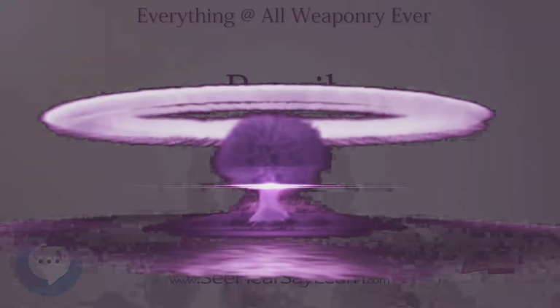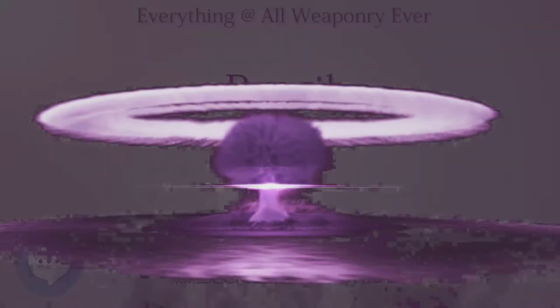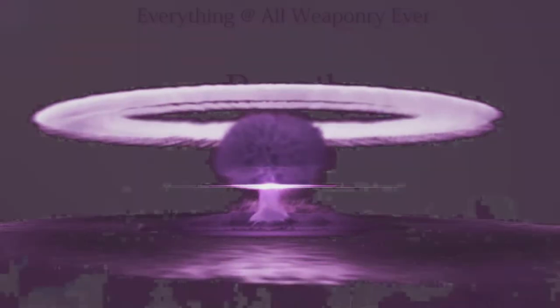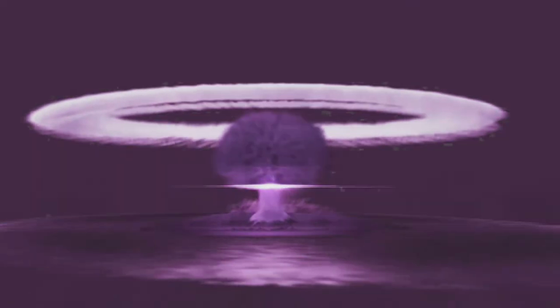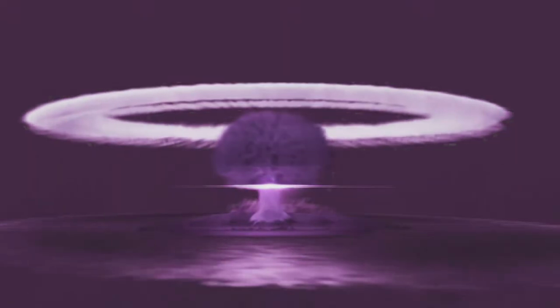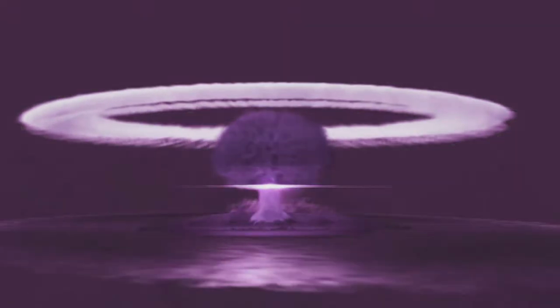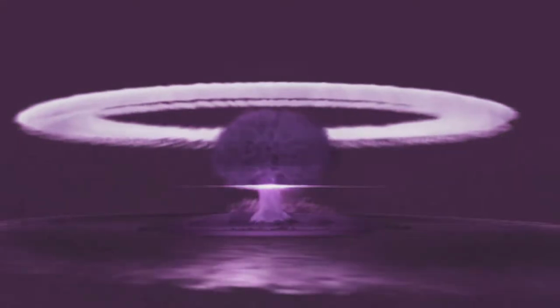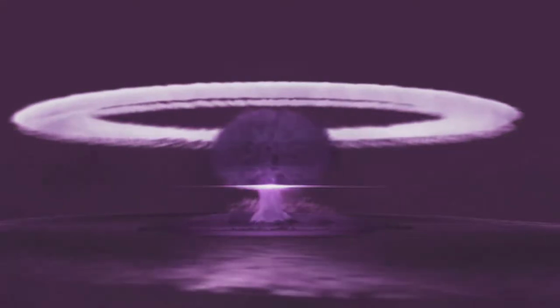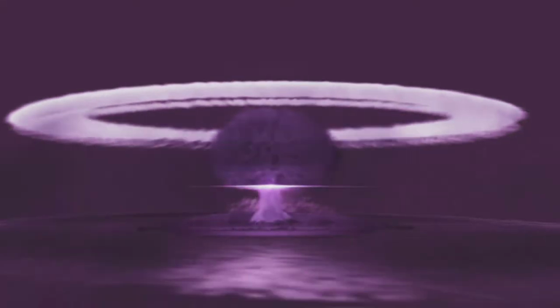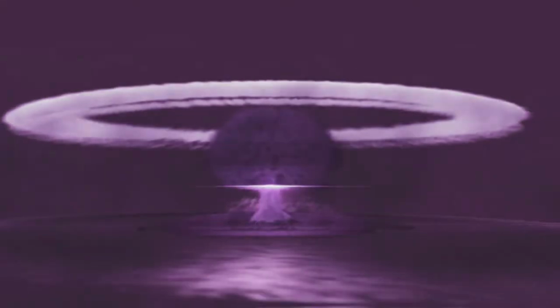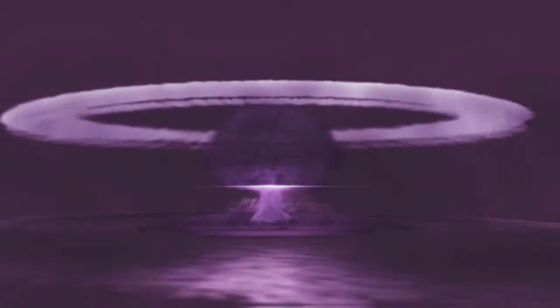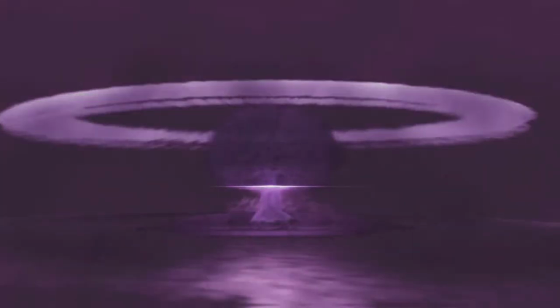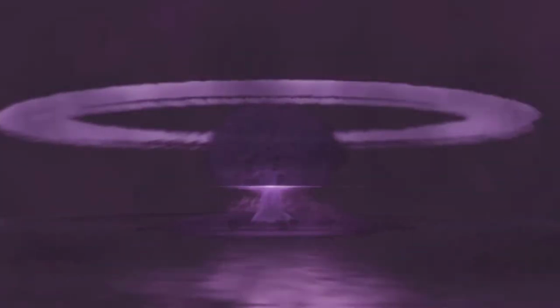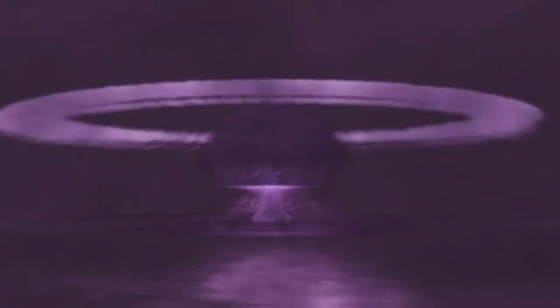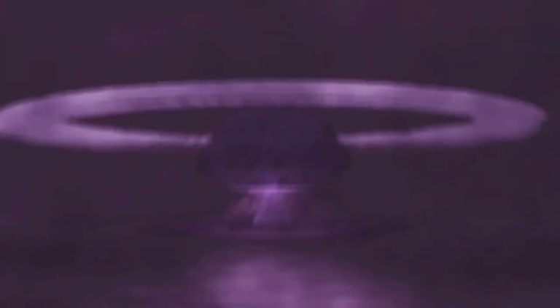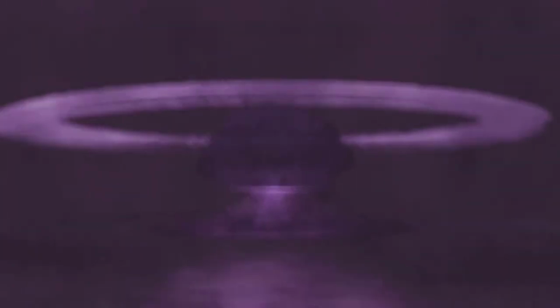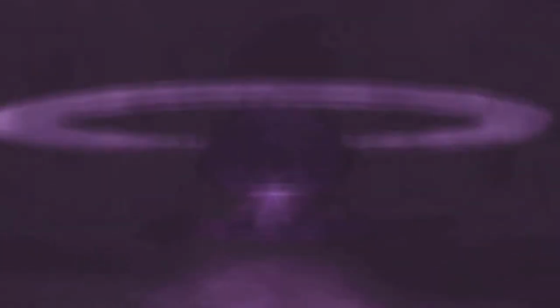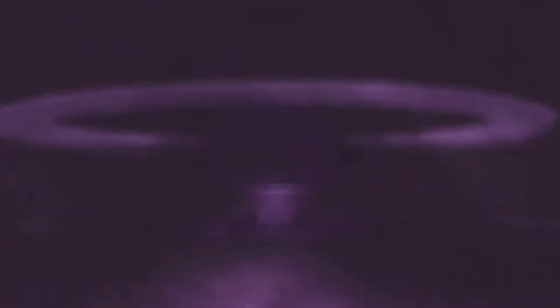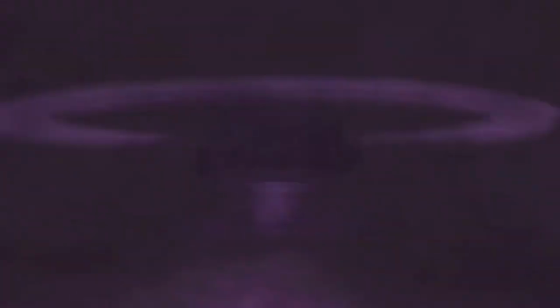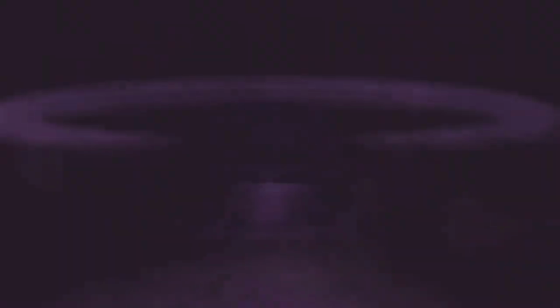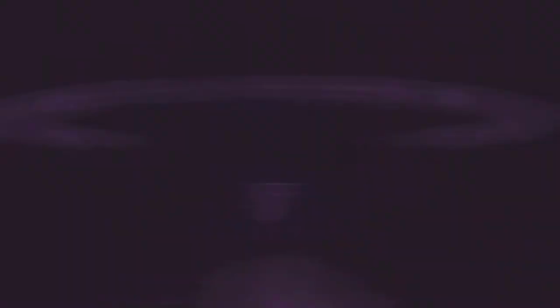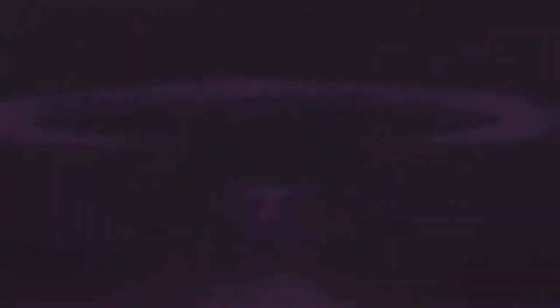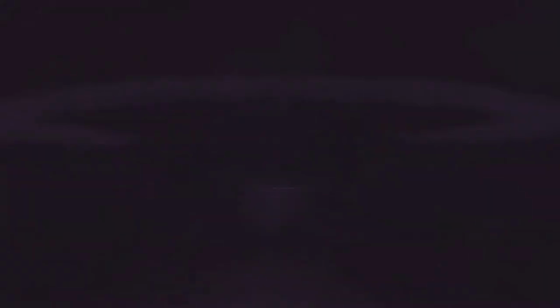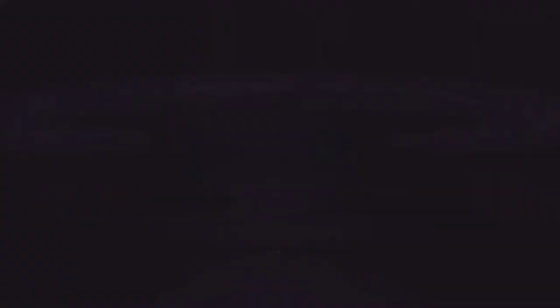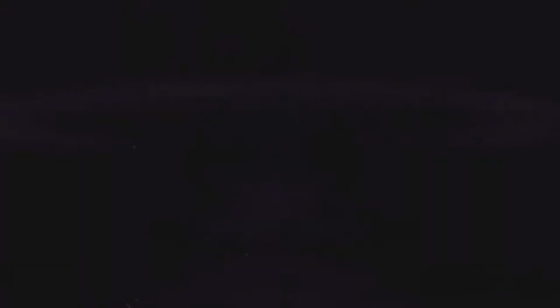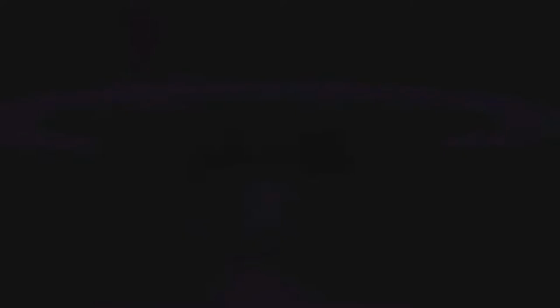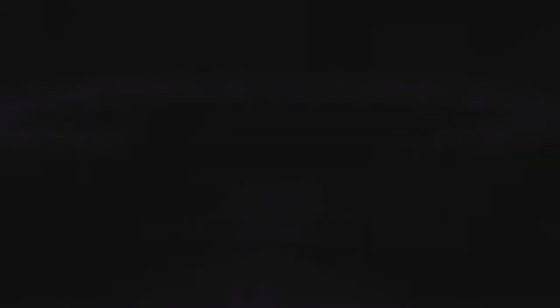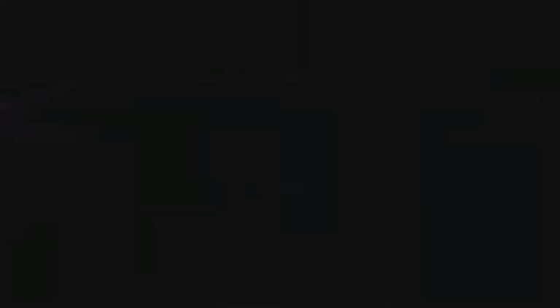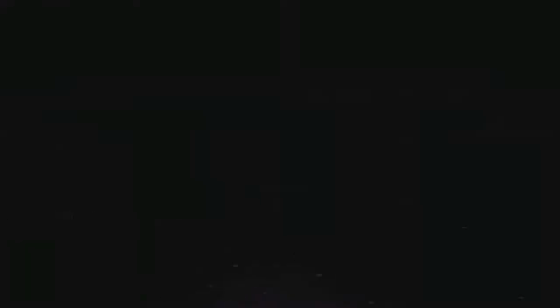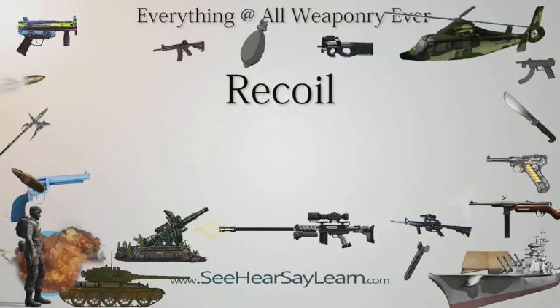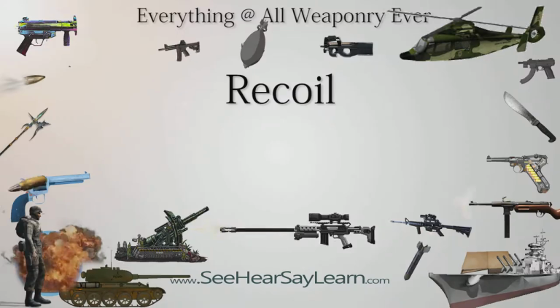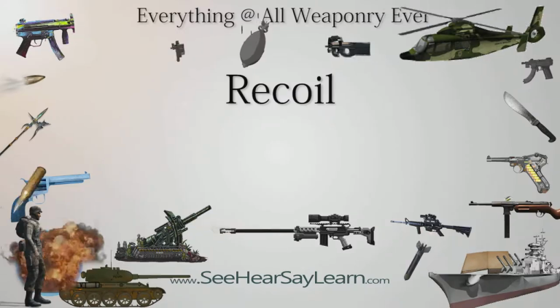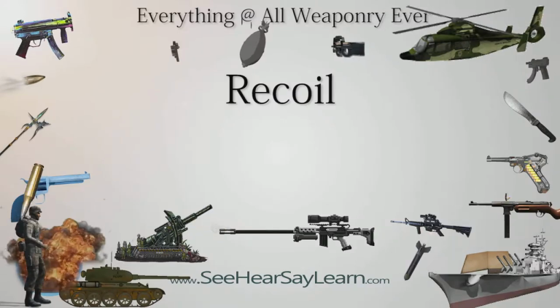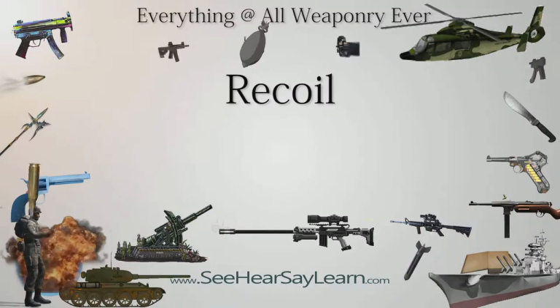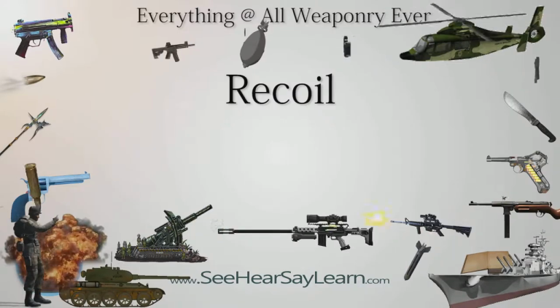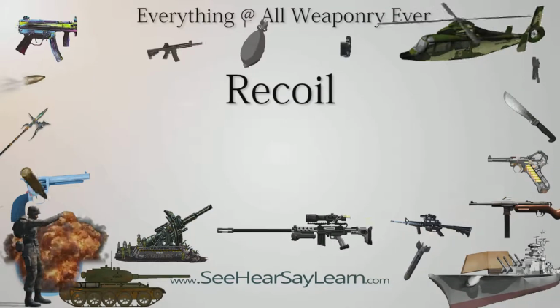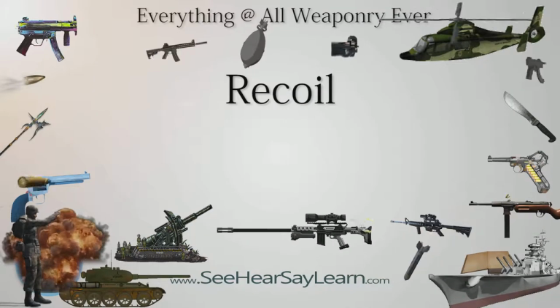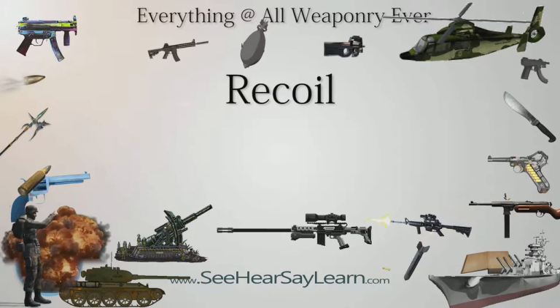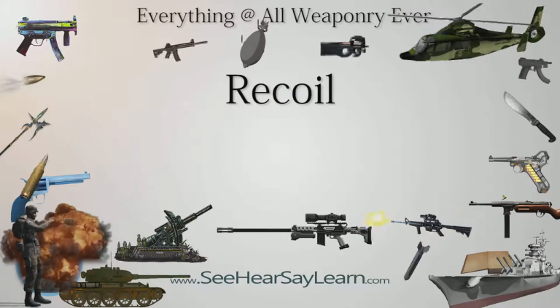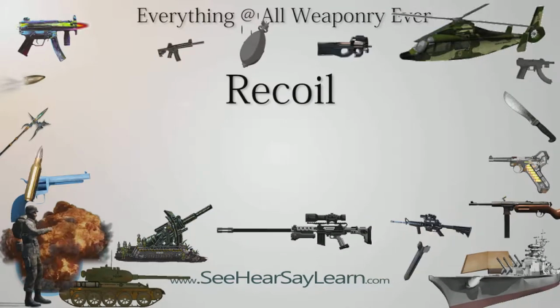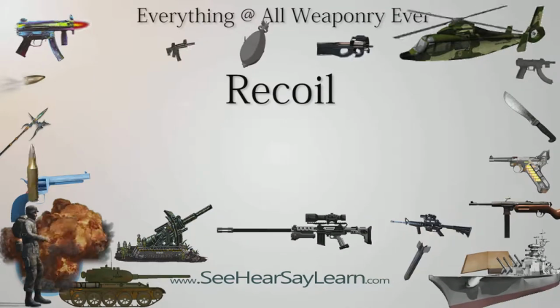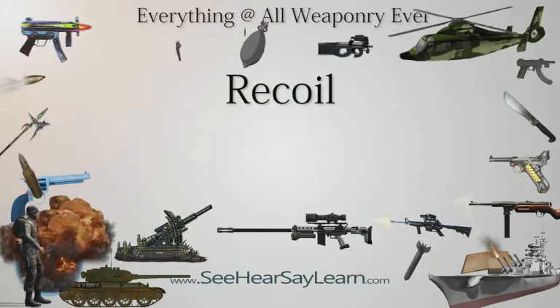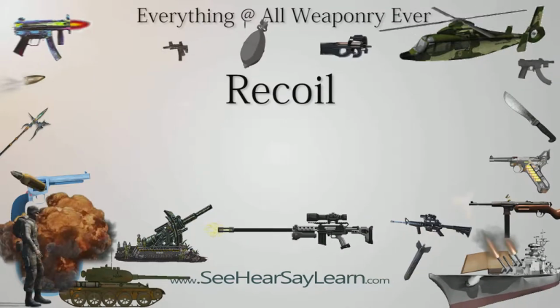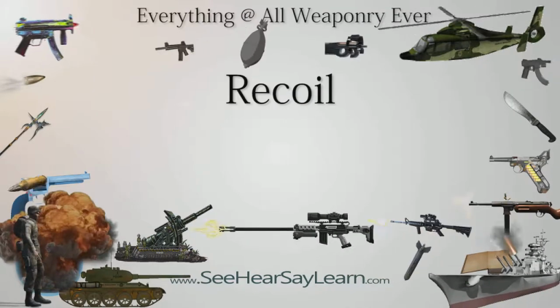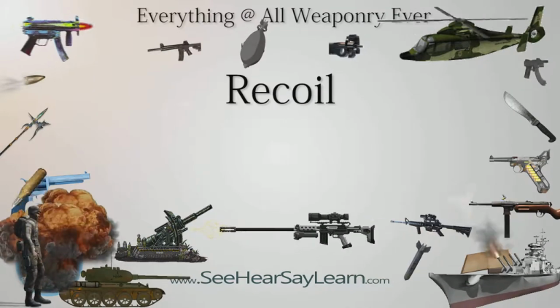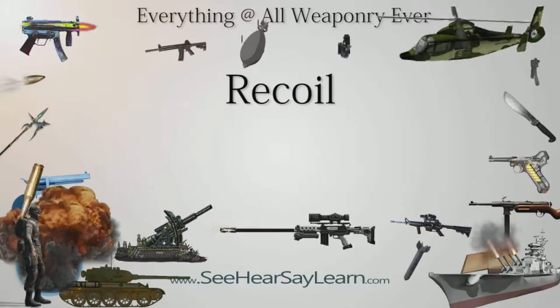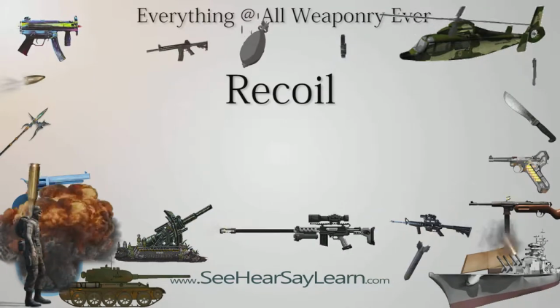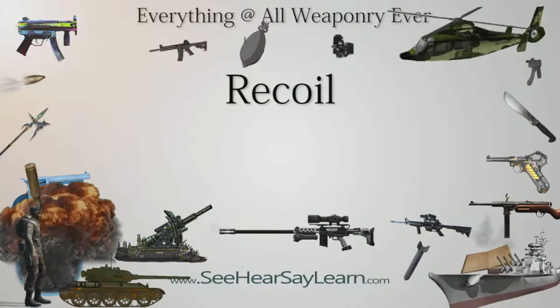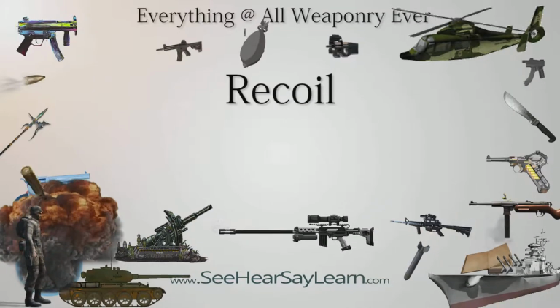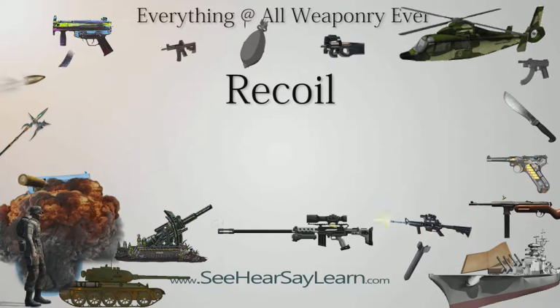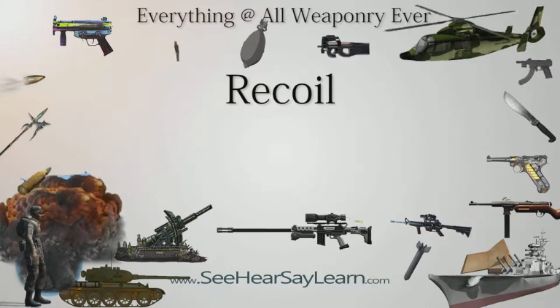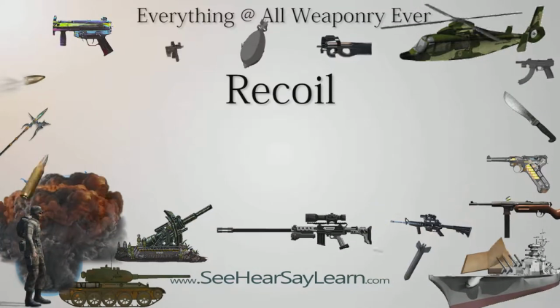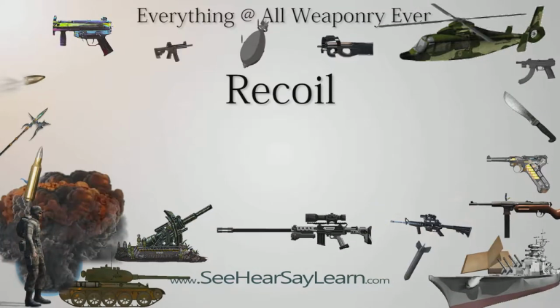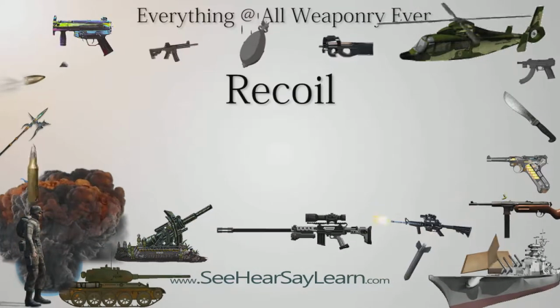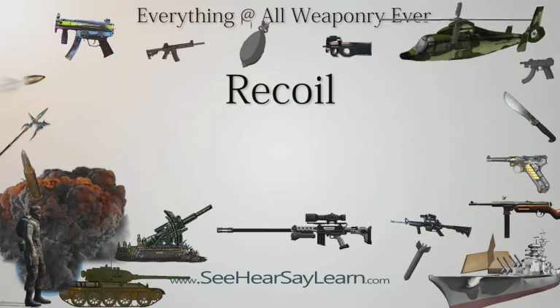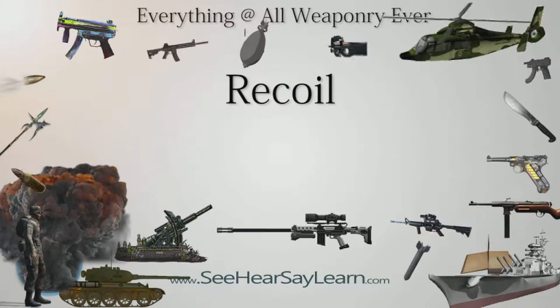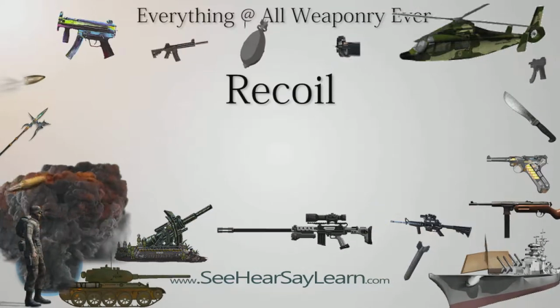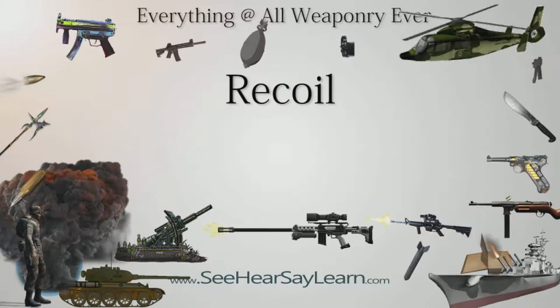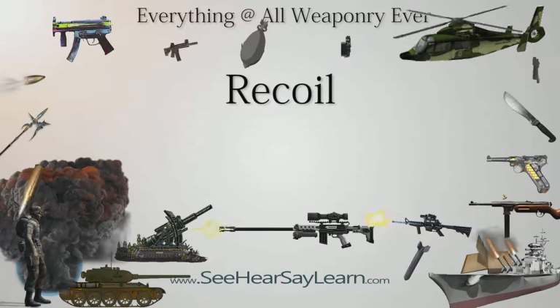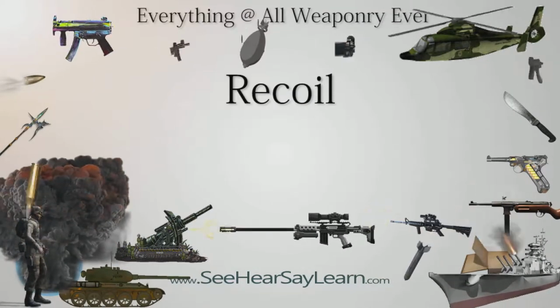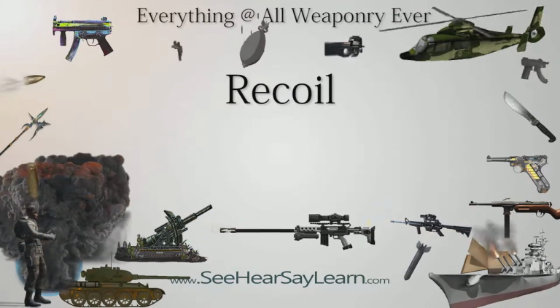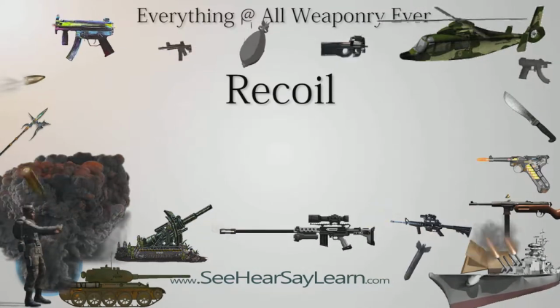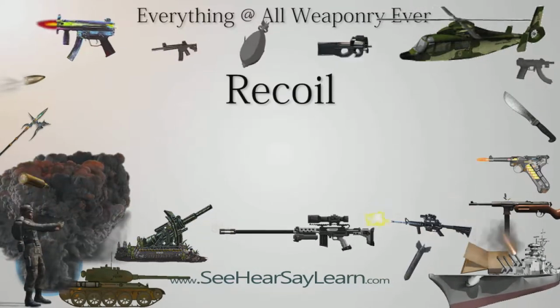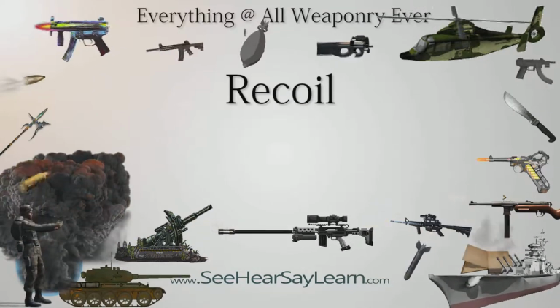Recoil, often called knock-back, kick-back, or simply kick, is the backward movement of a gun when it is discharged.